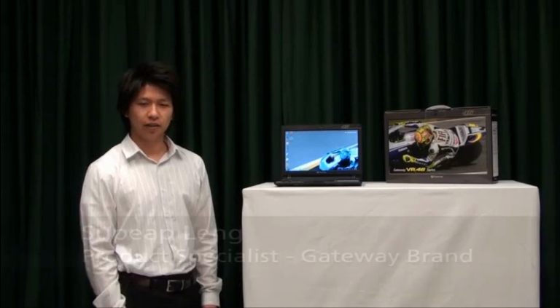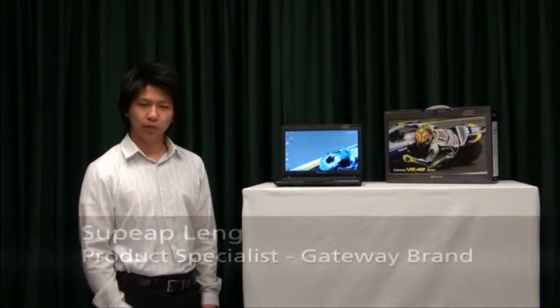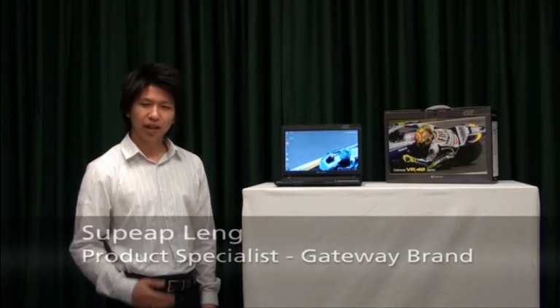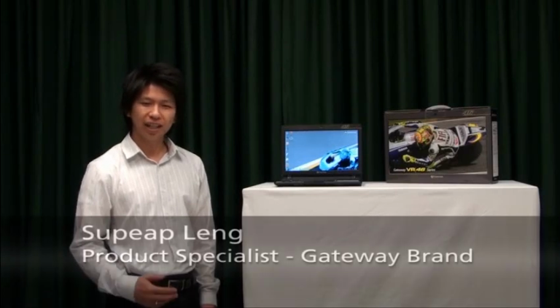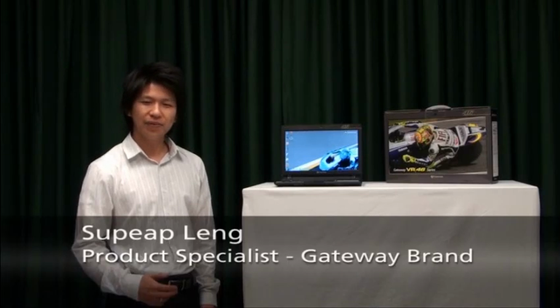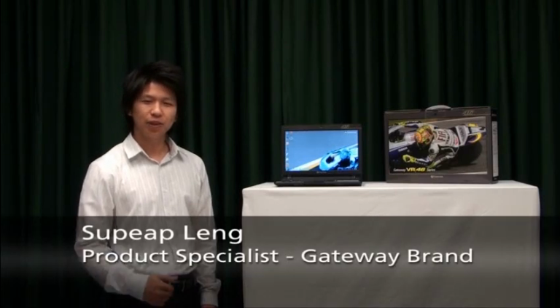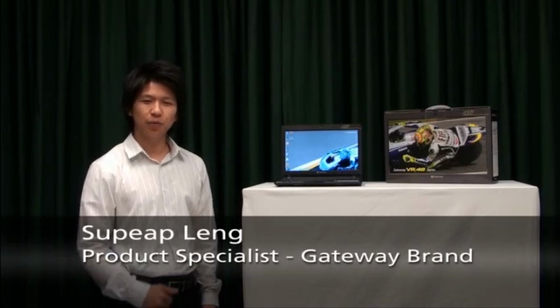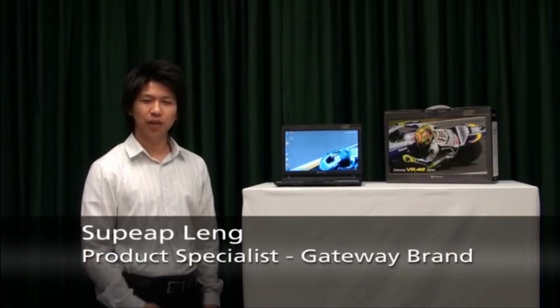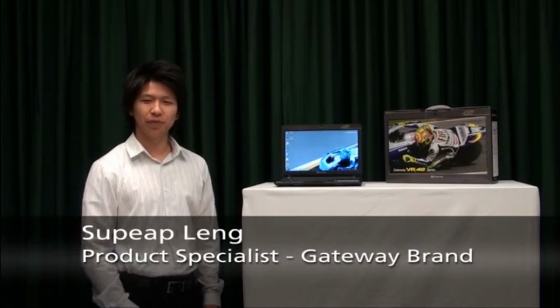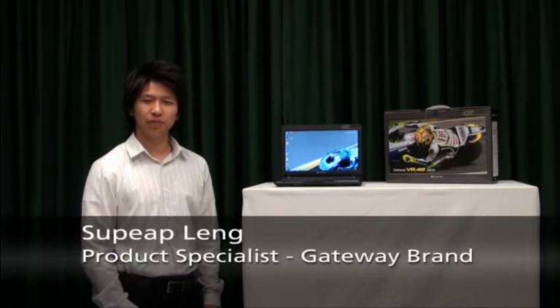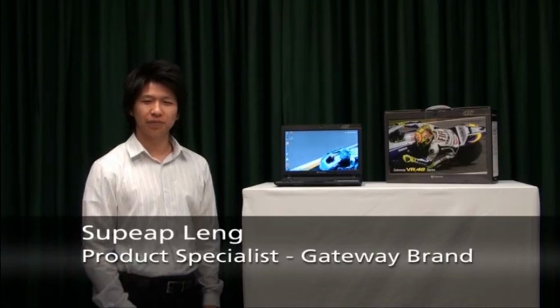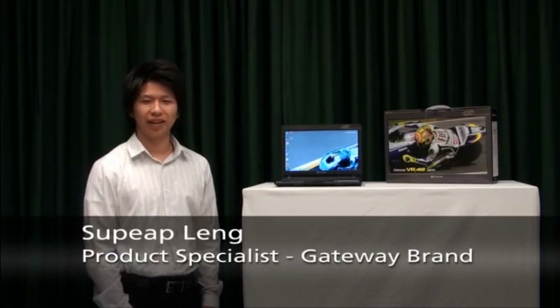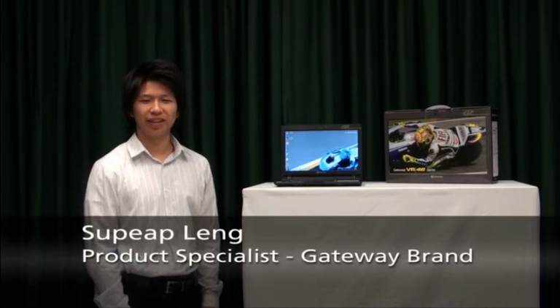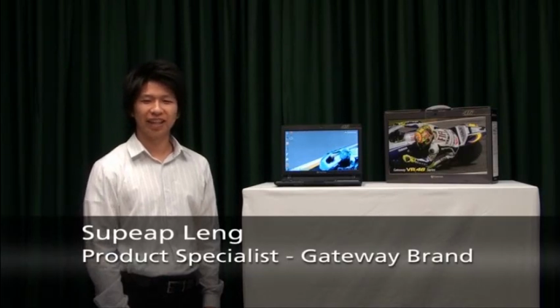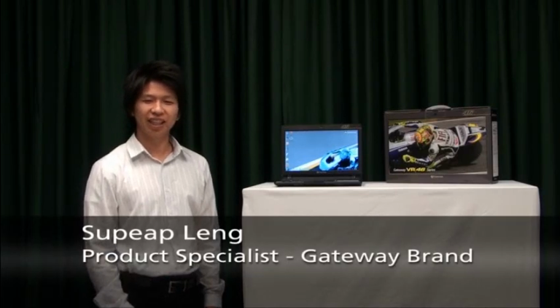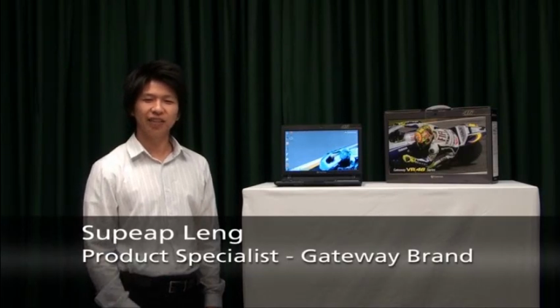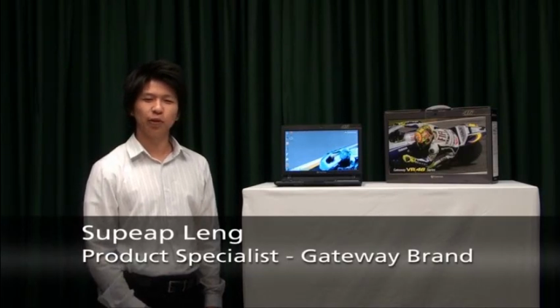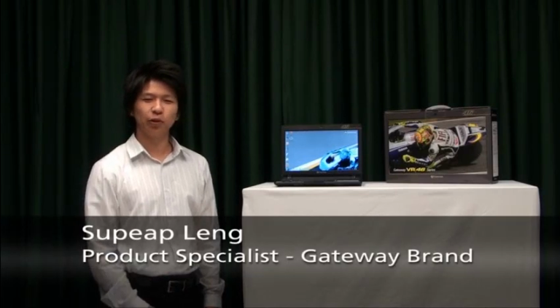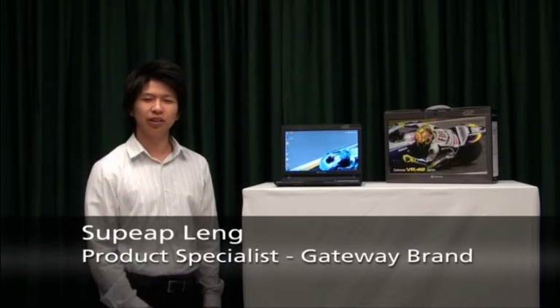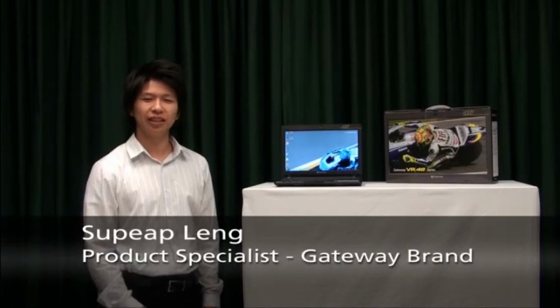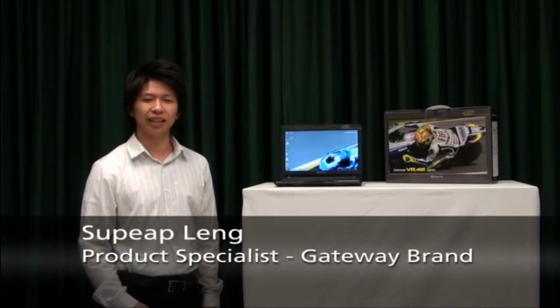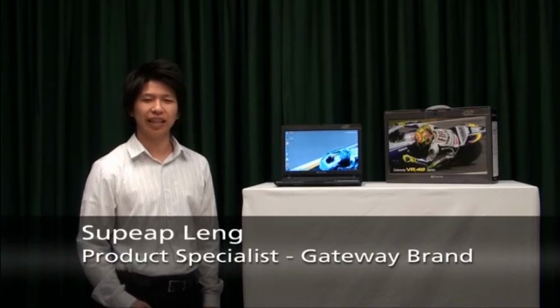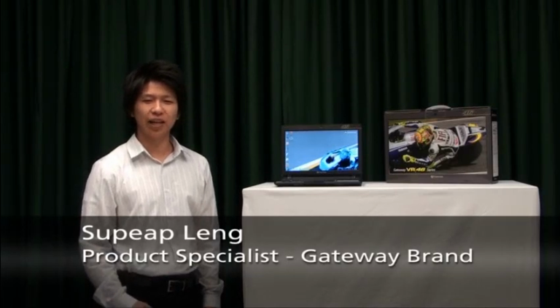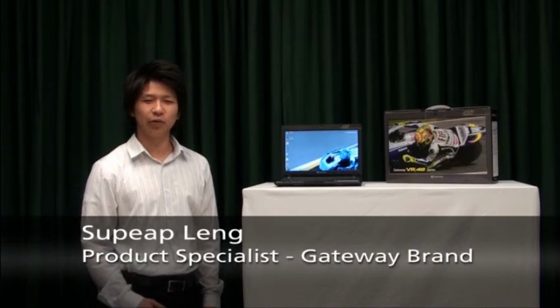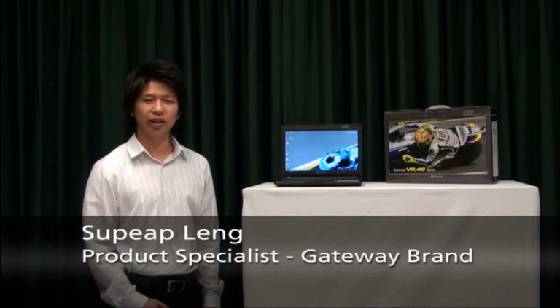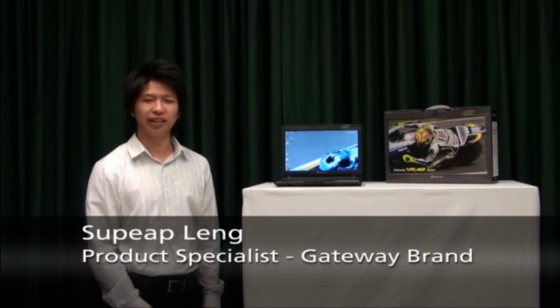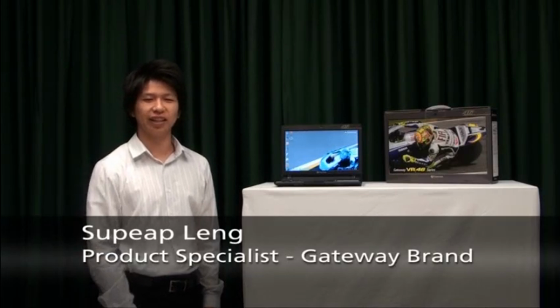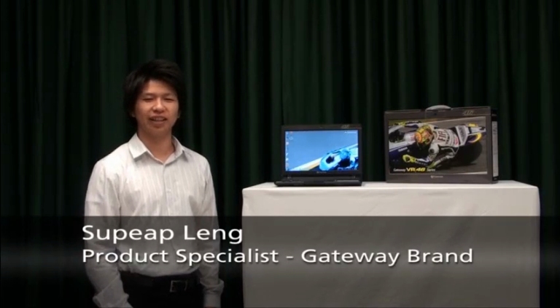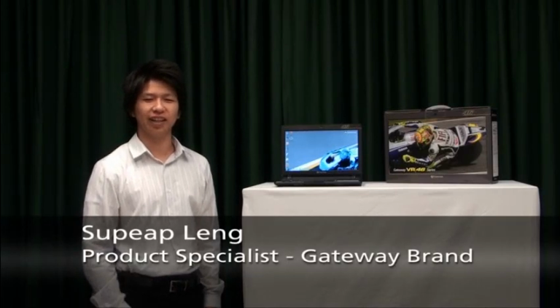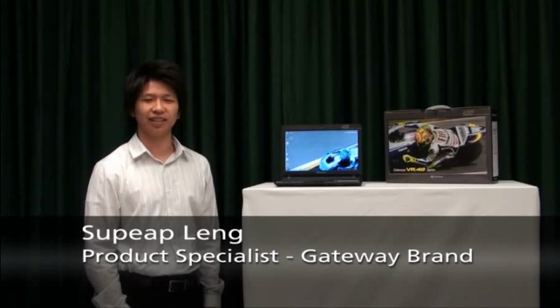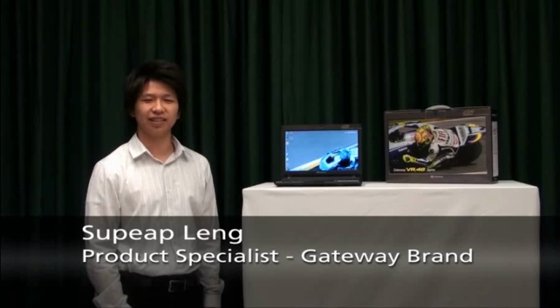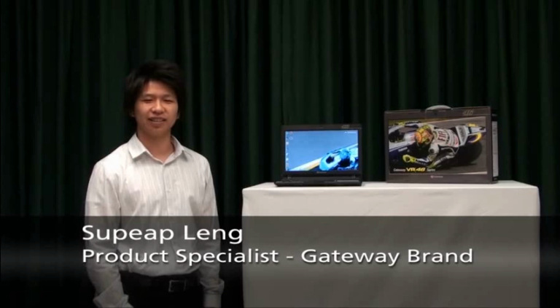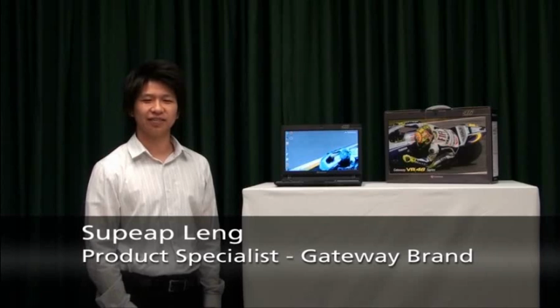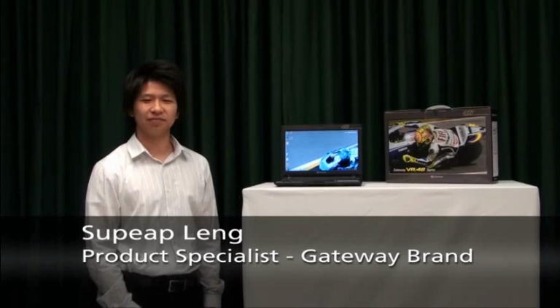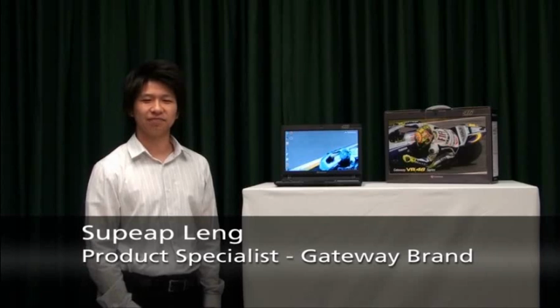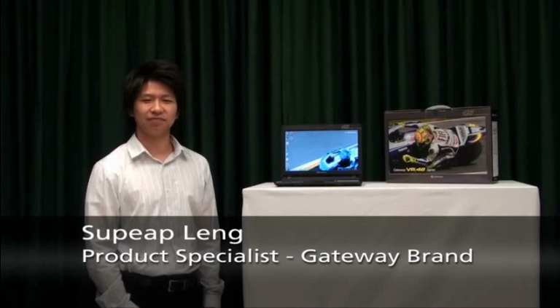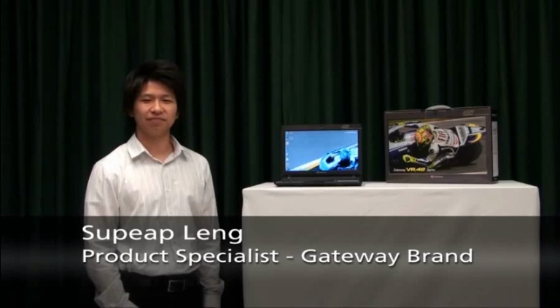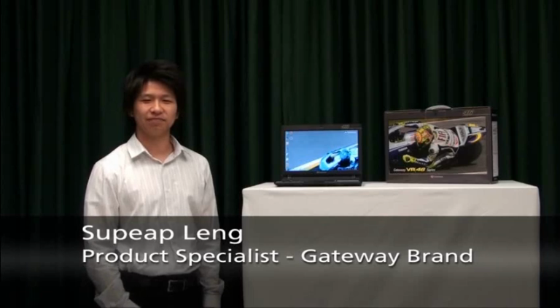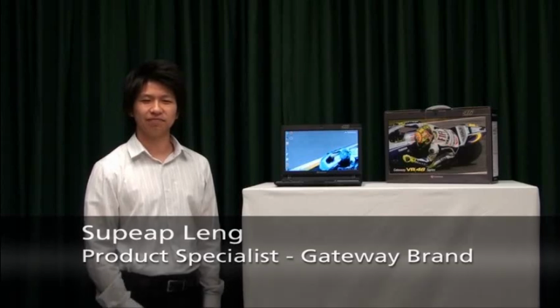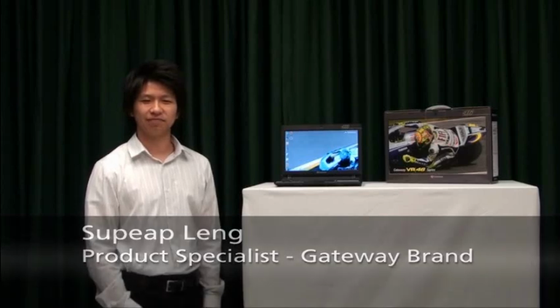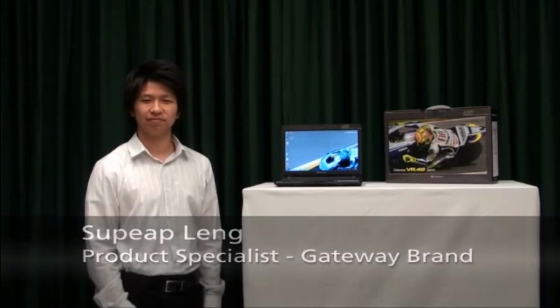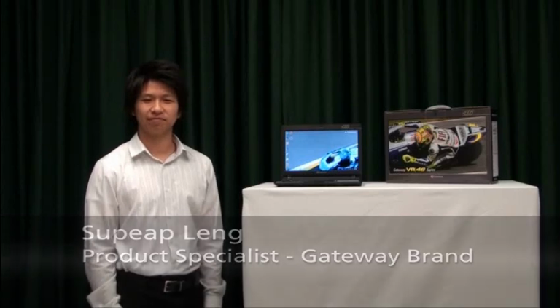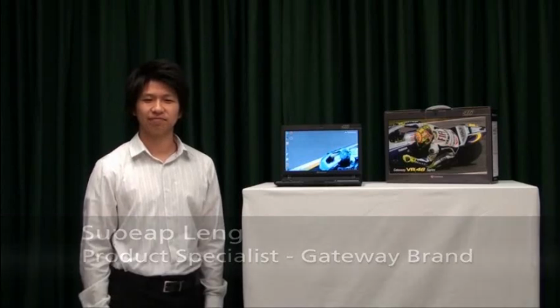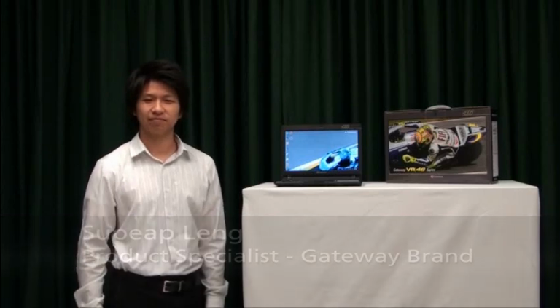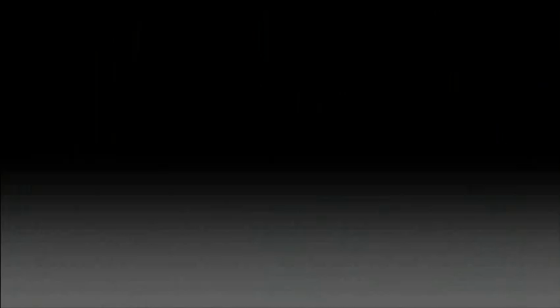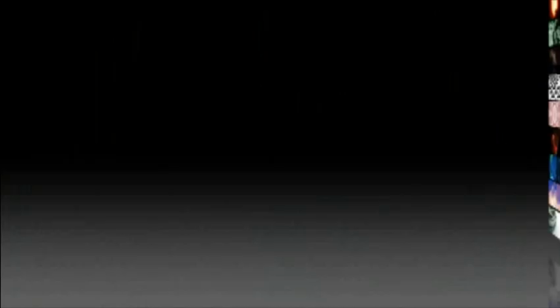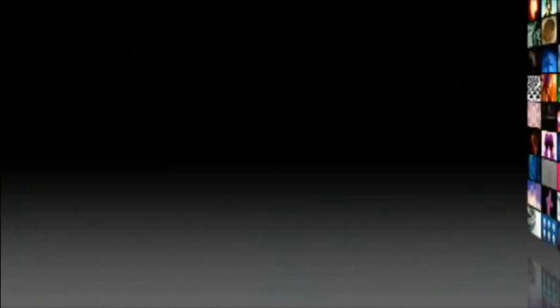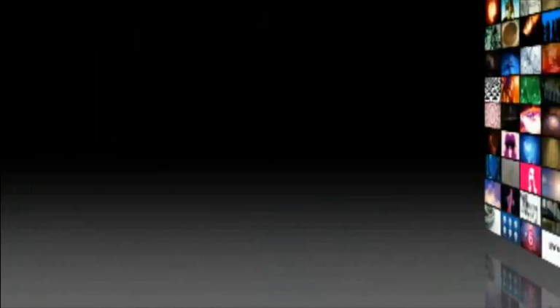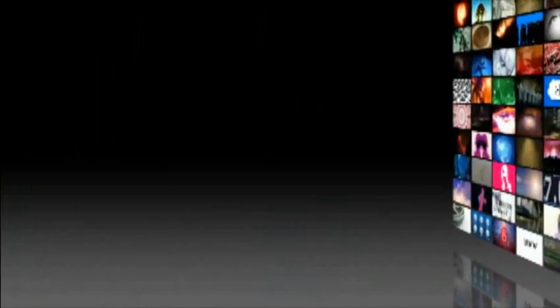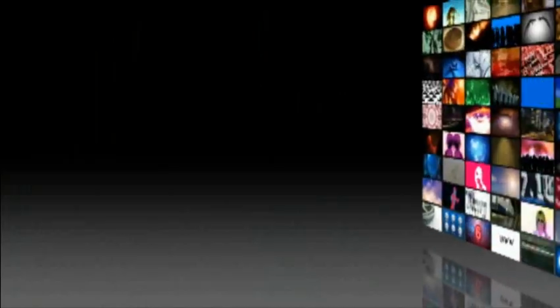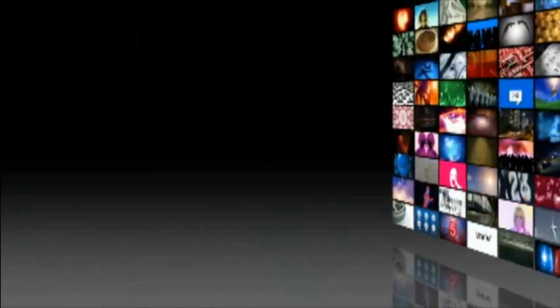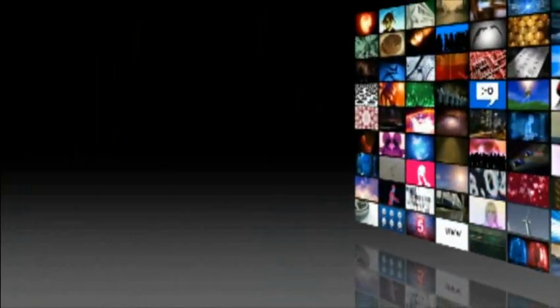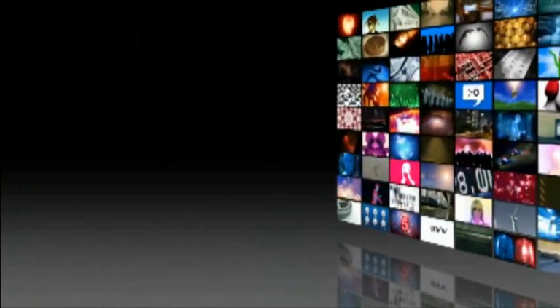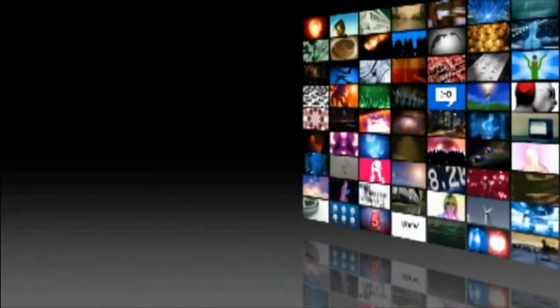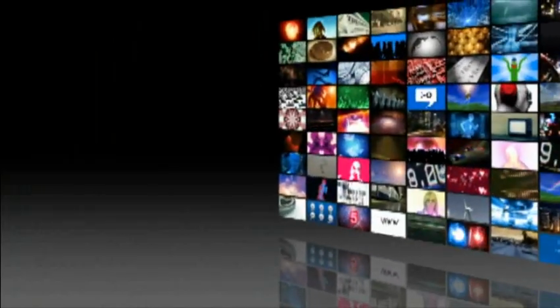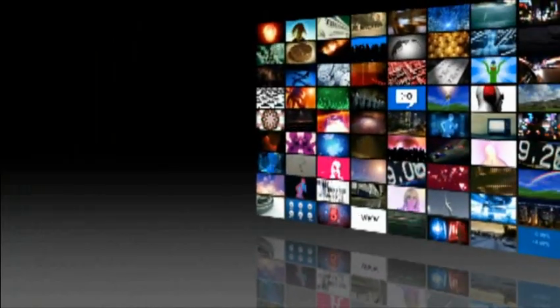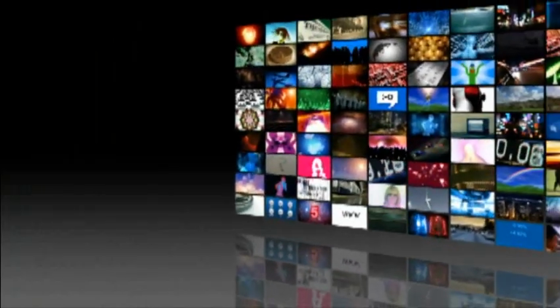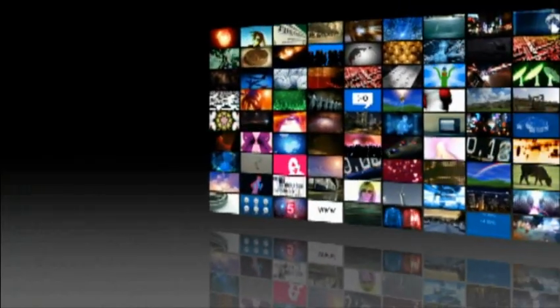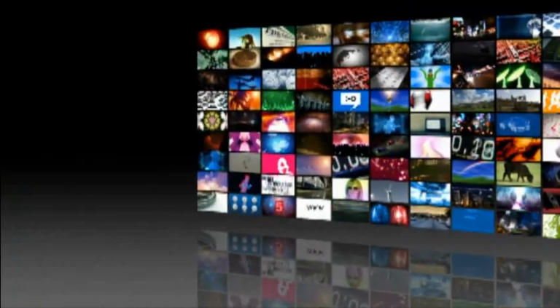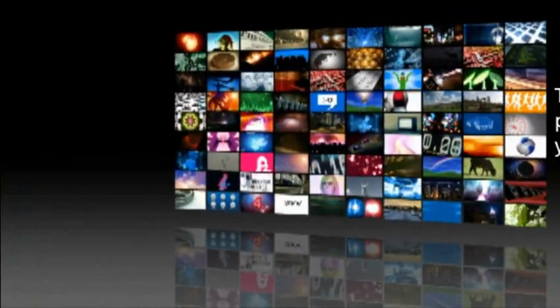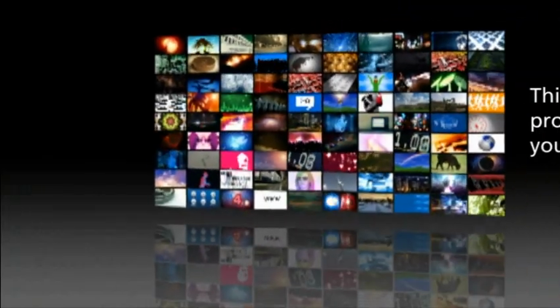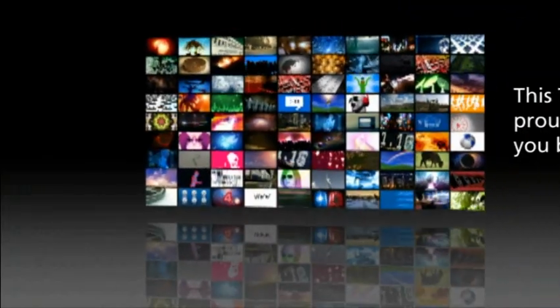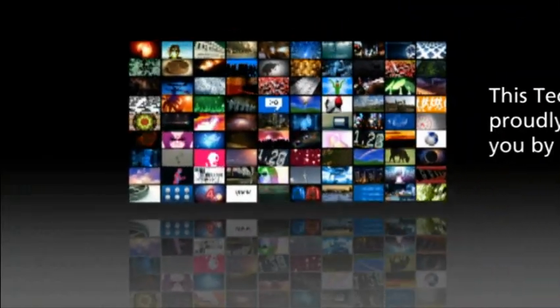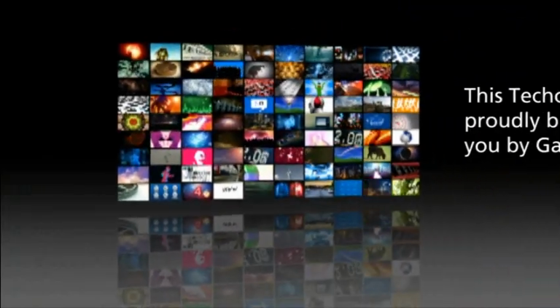My name is Supyip. Thank you for watching the Gateway TechCast.